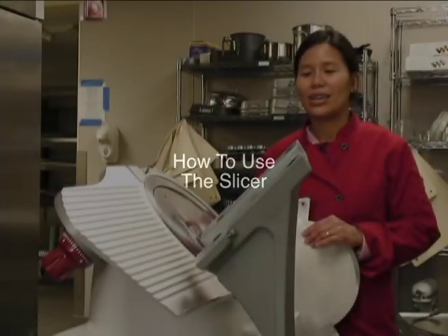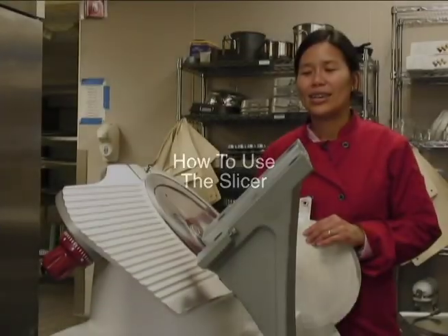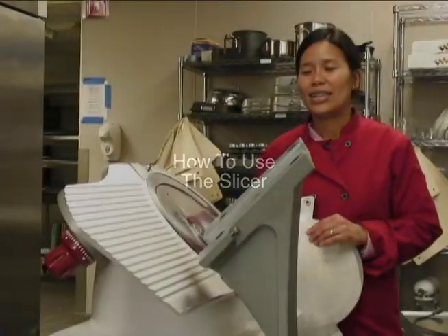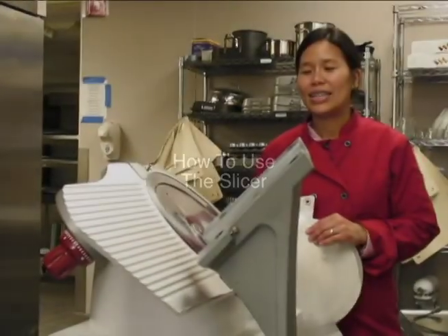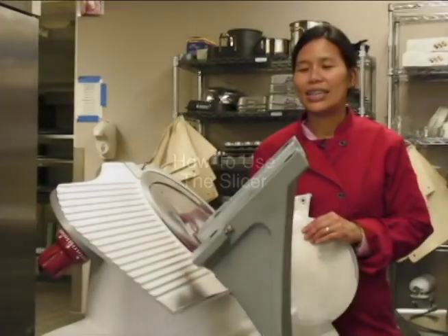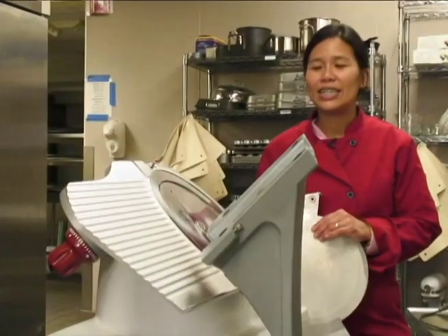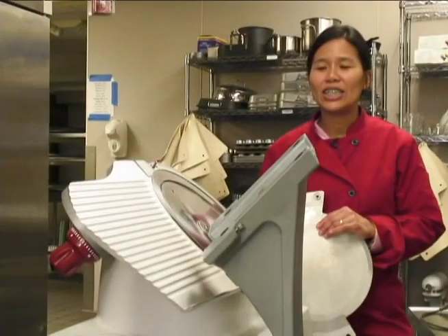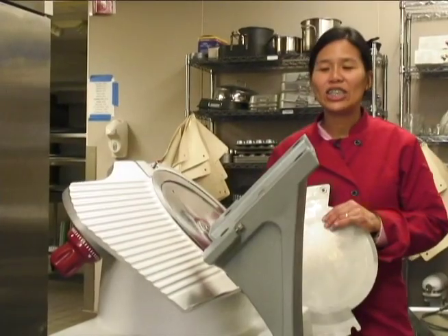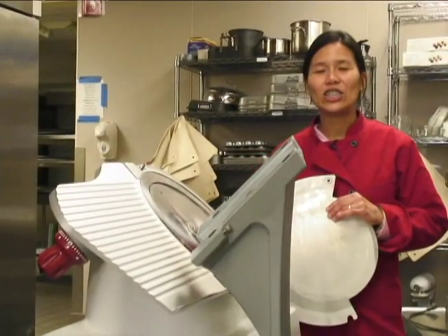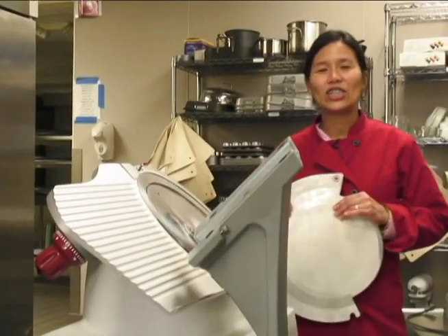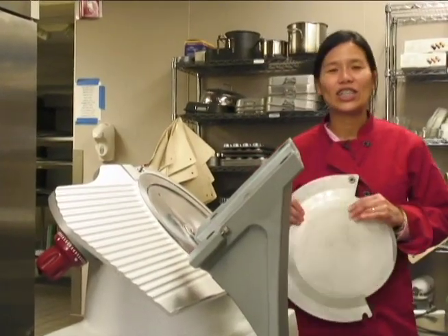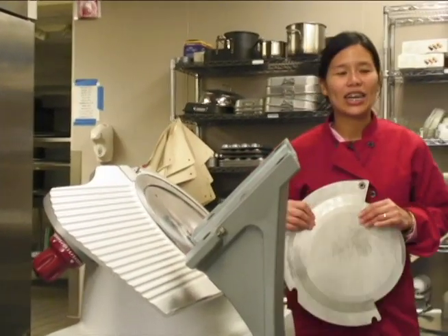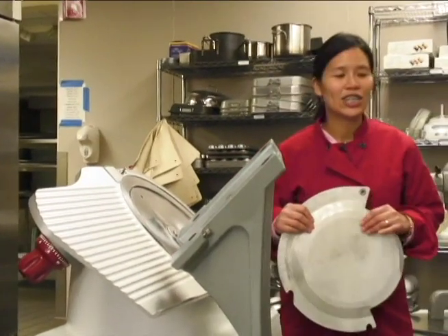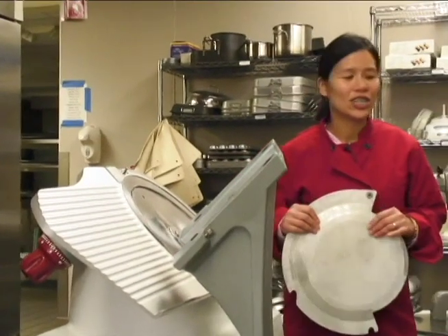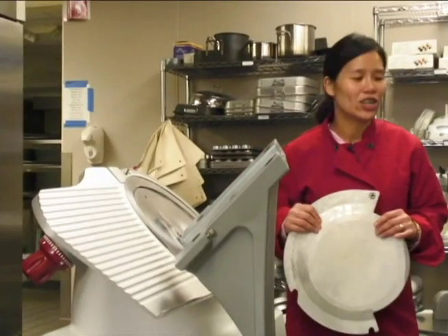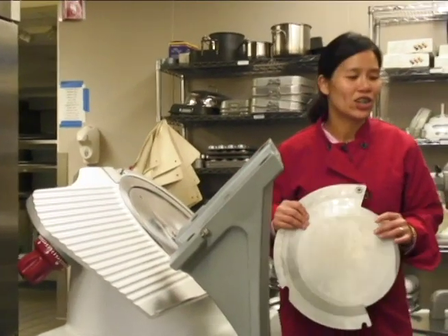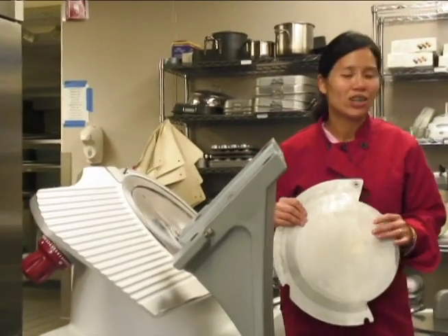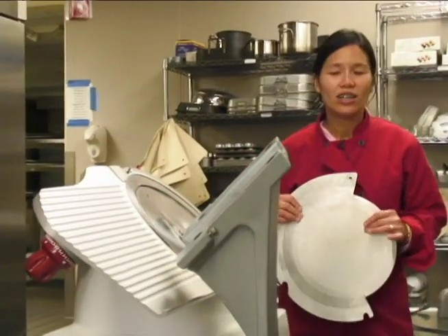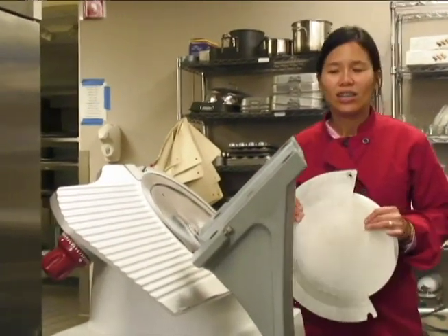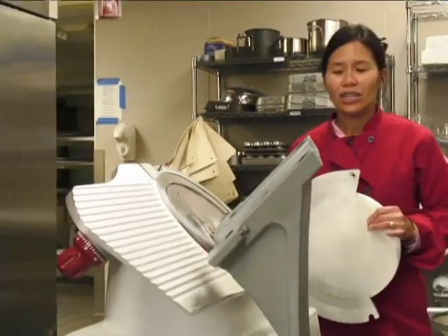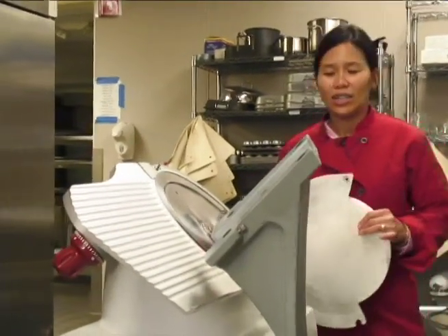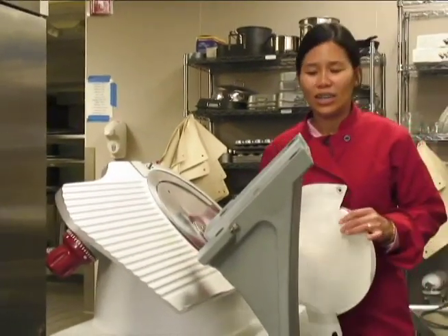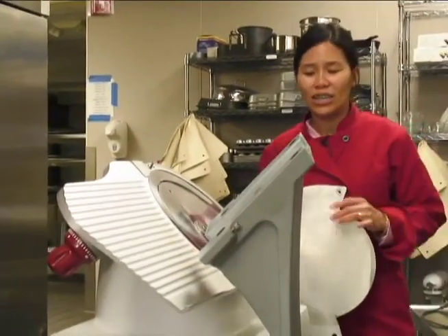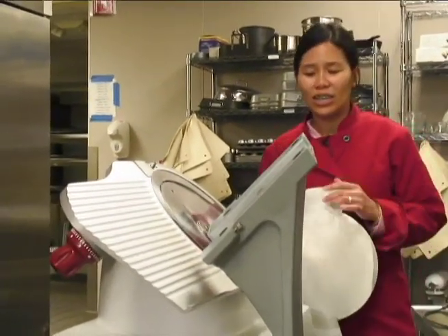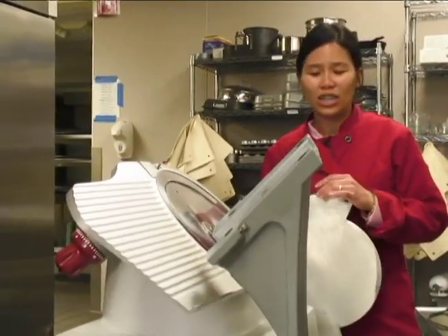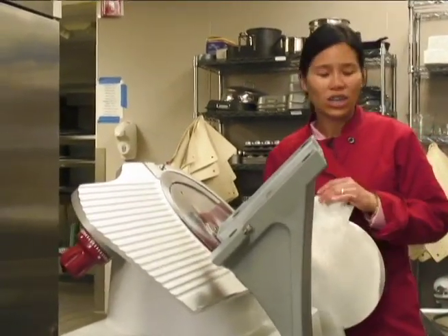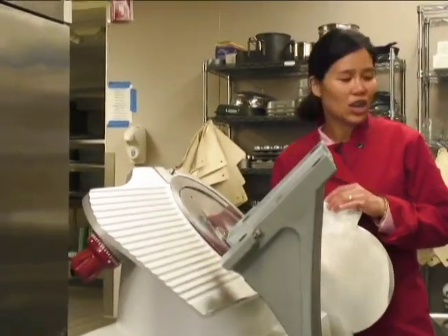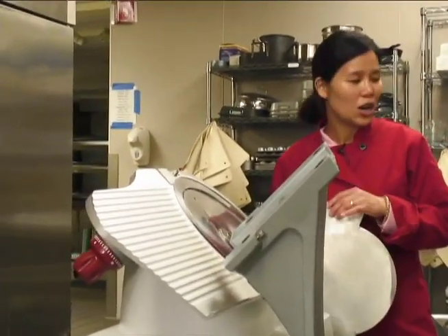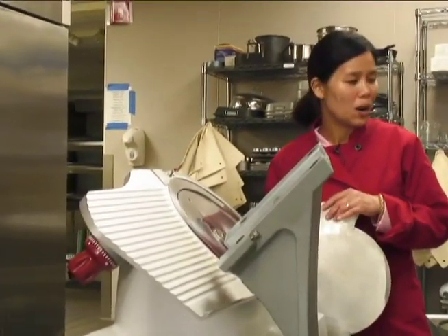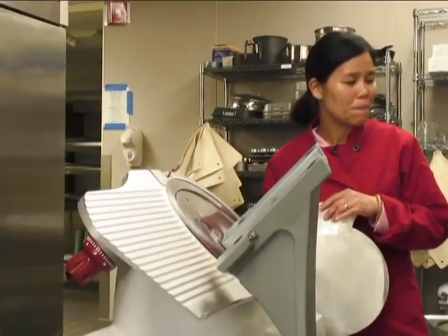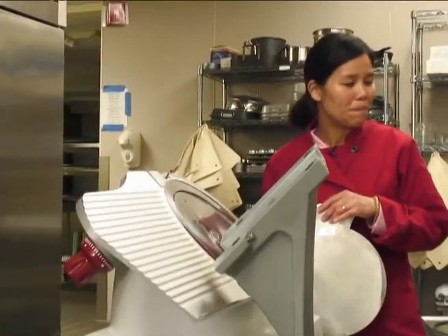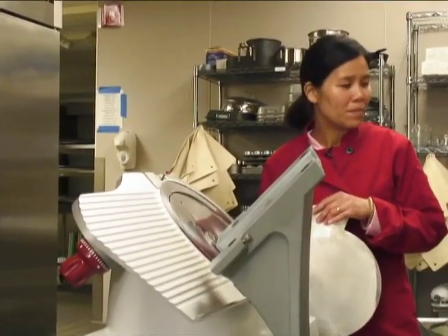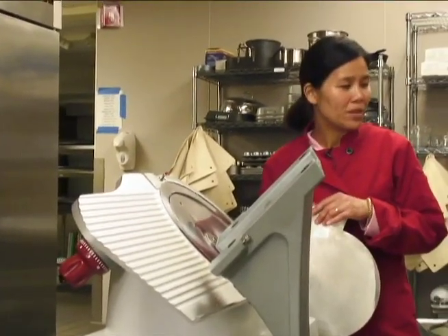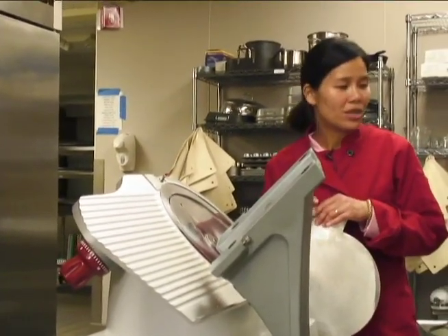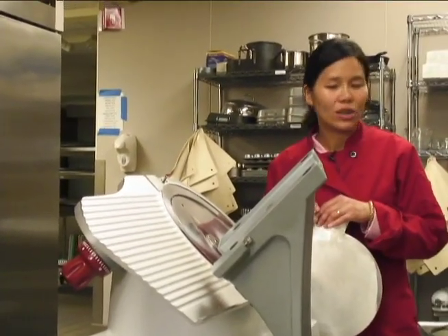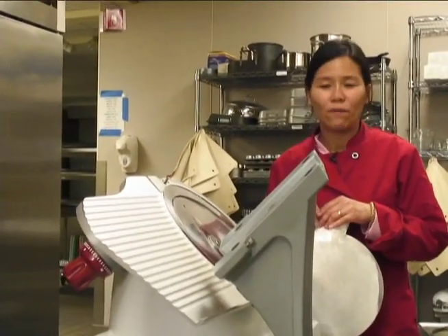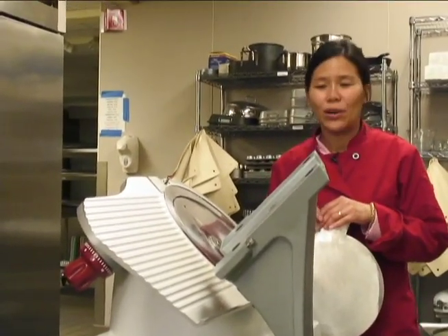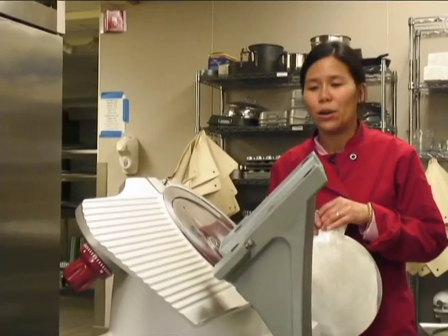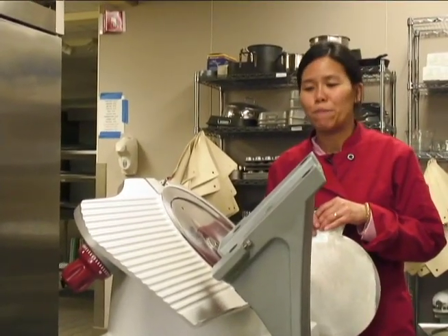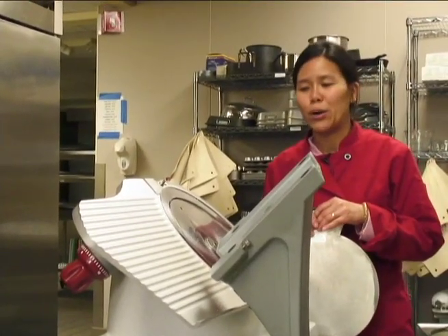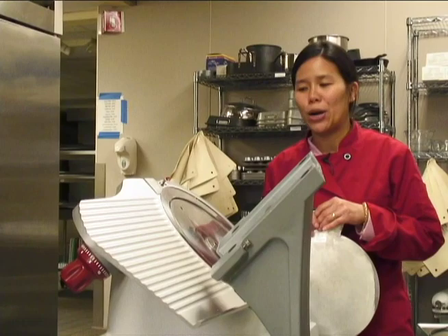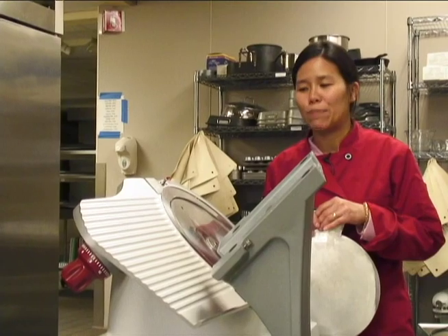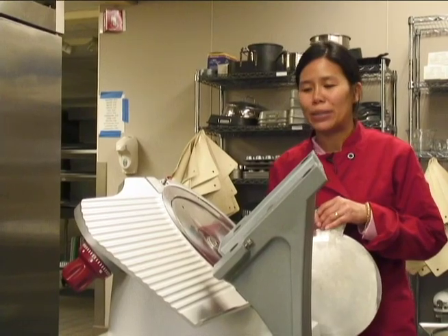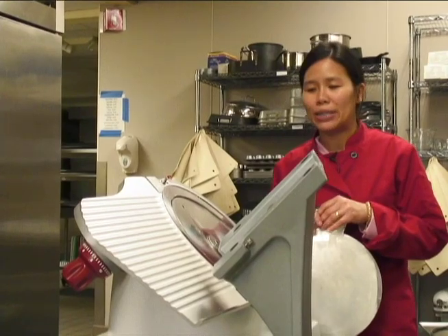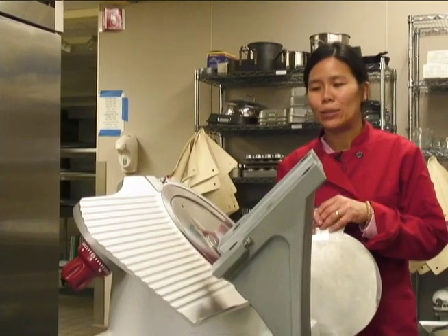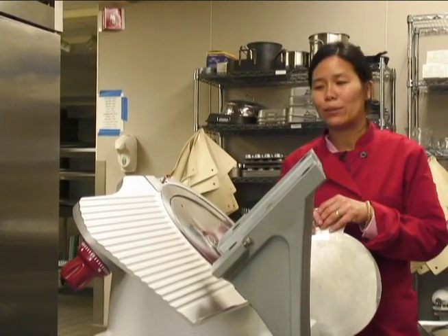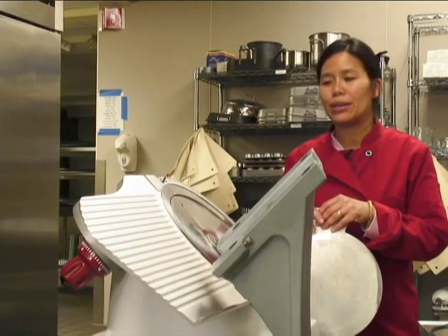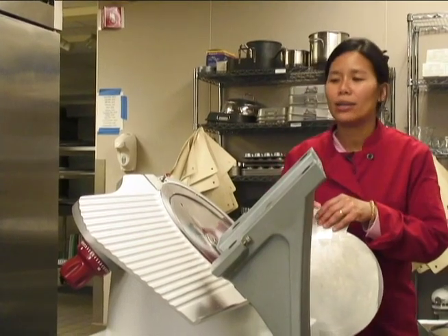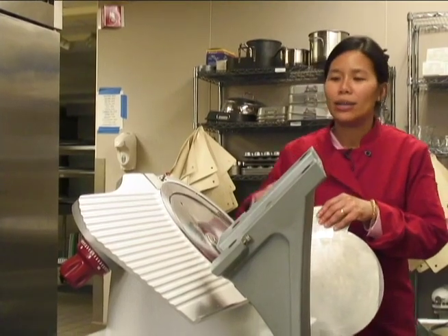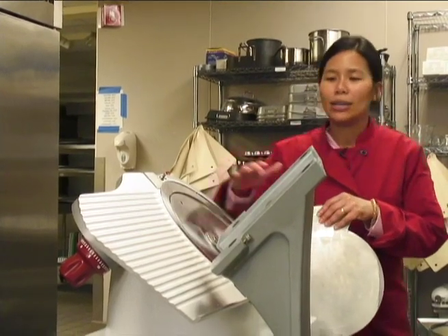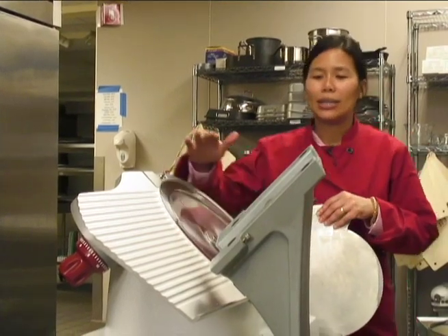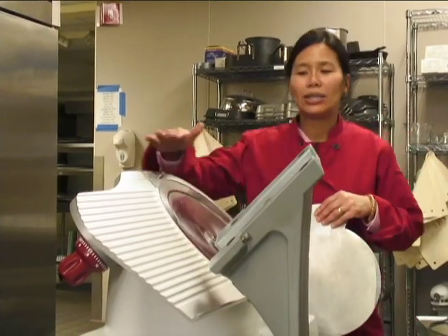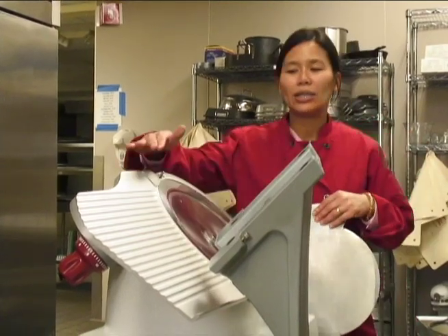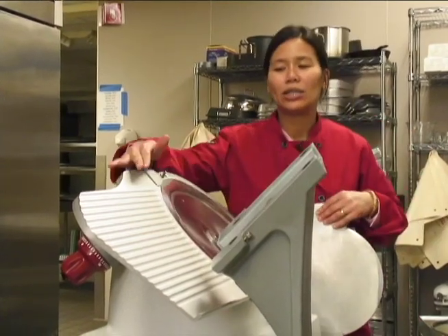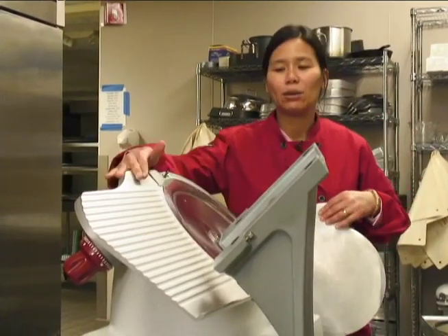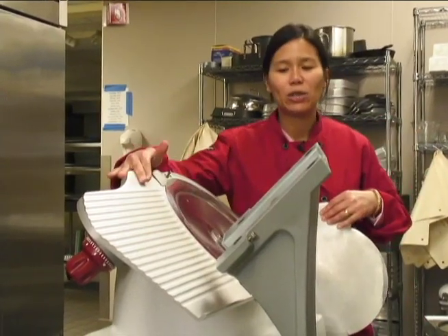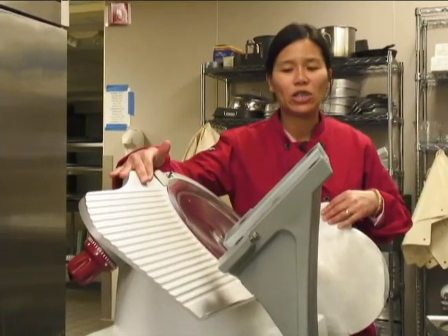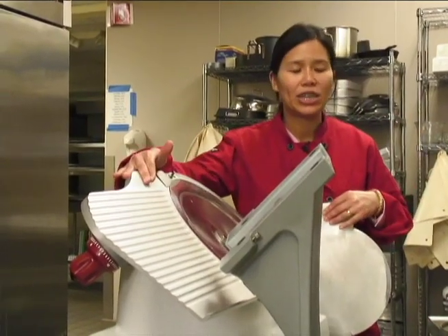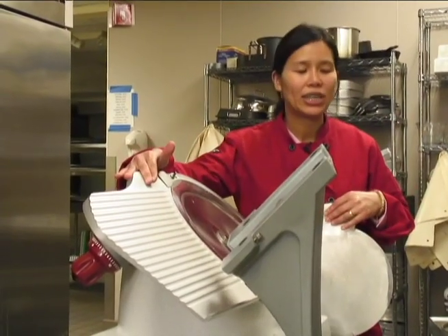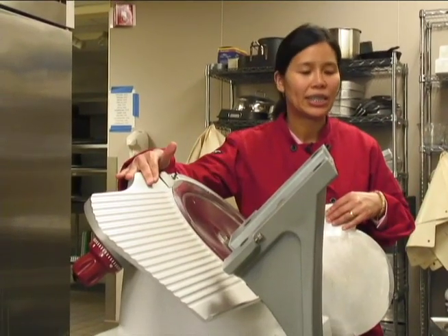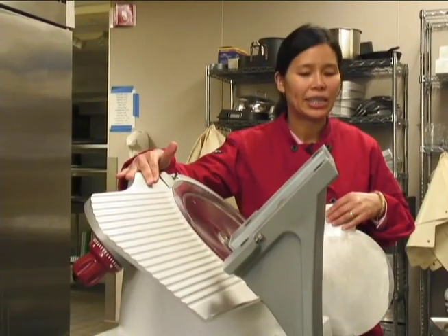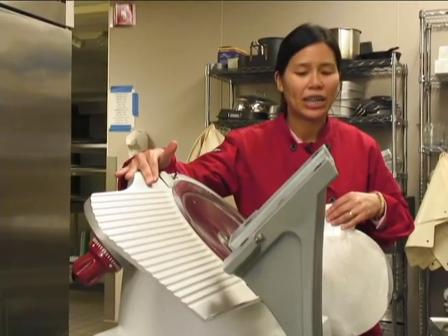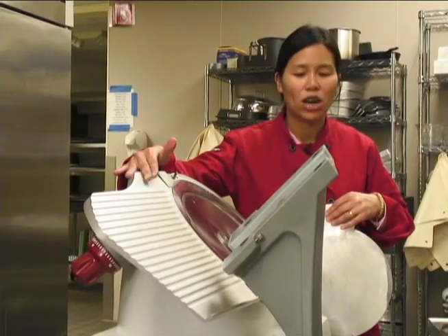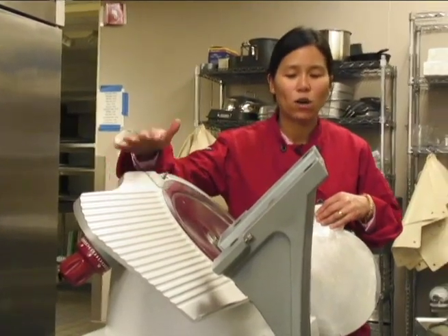This is the slicer. There's a different compartment to it — this is the machine itself.